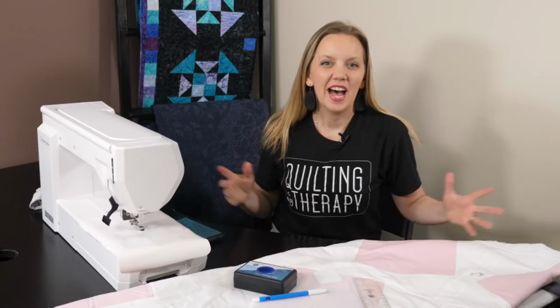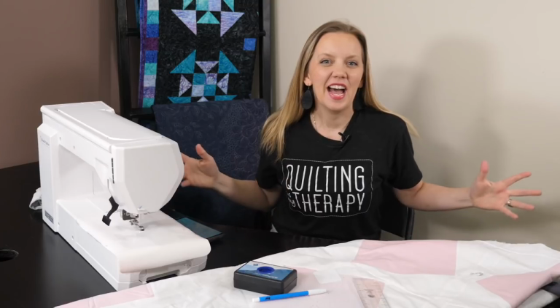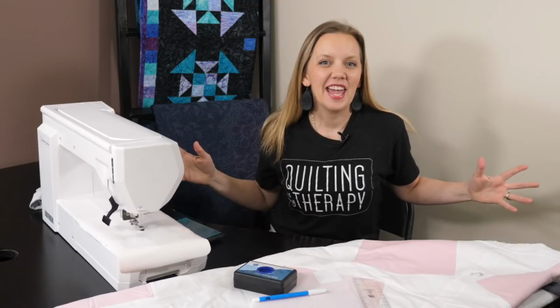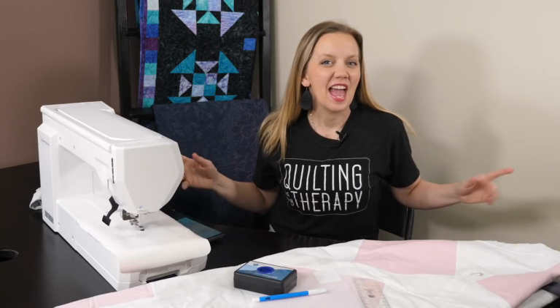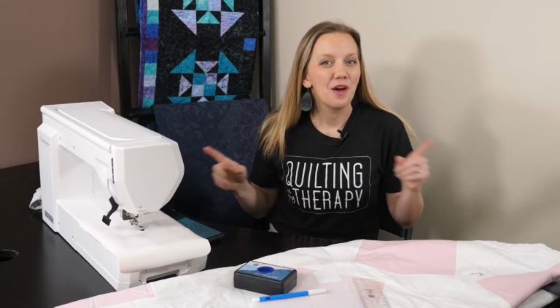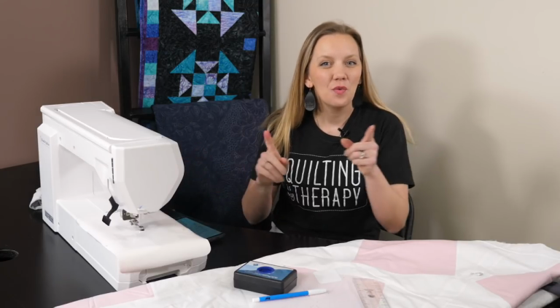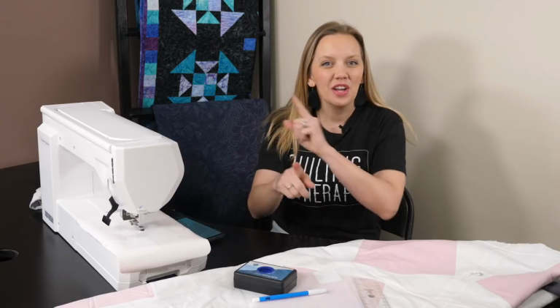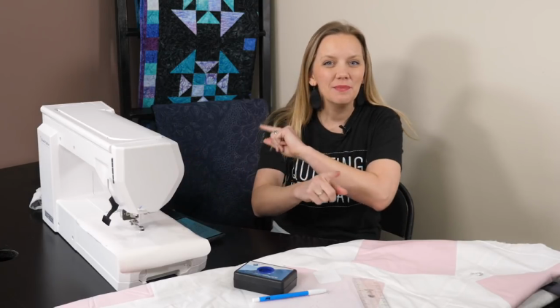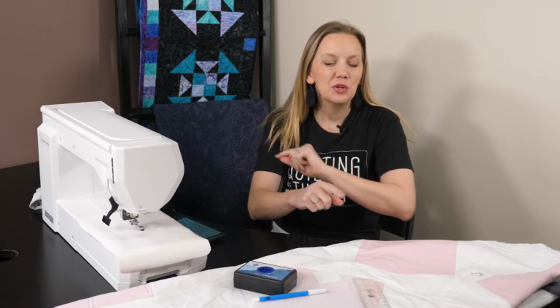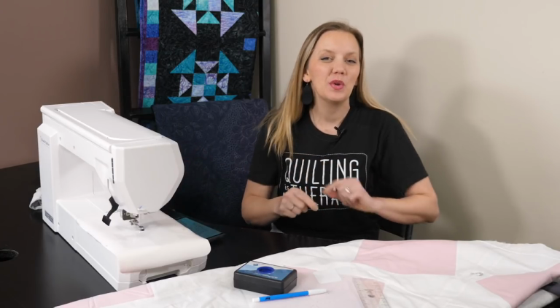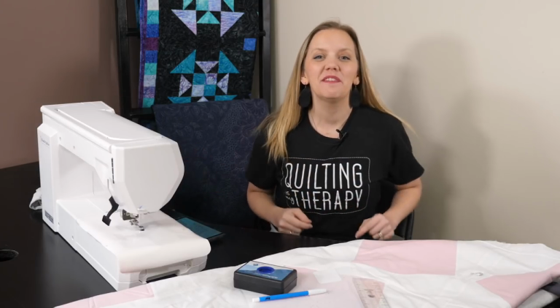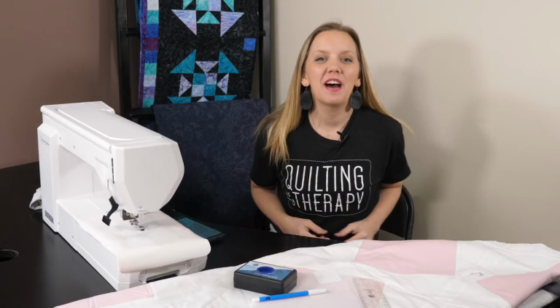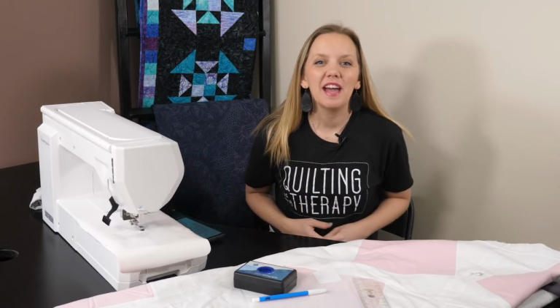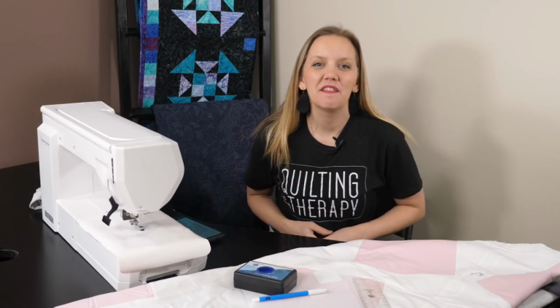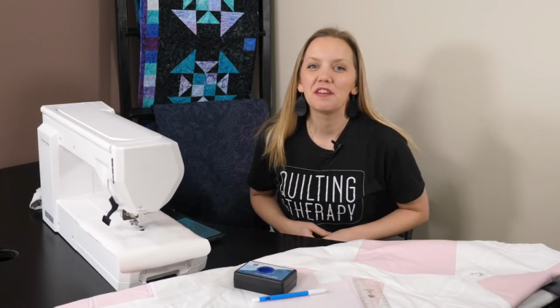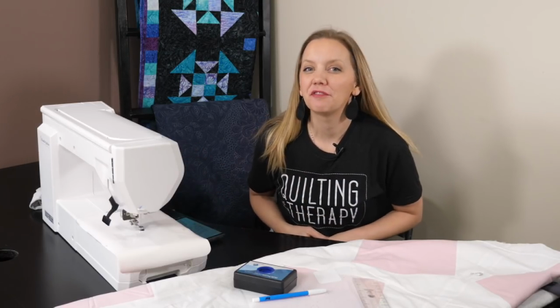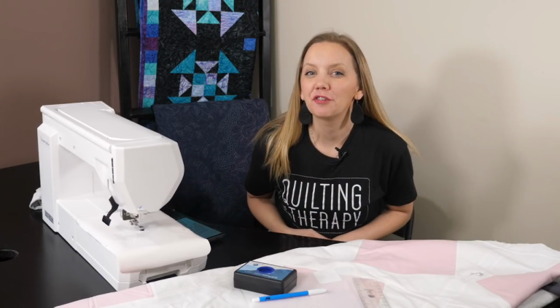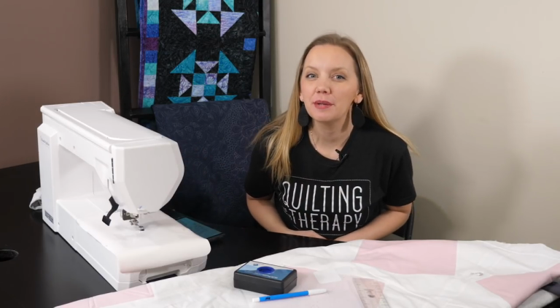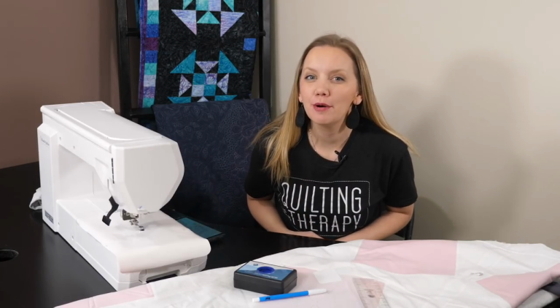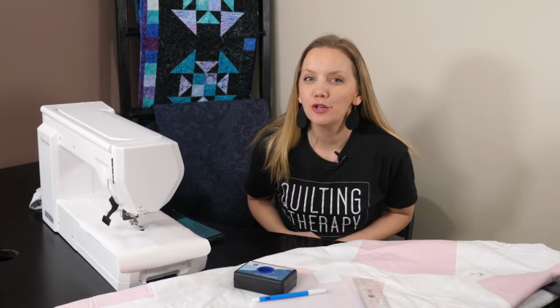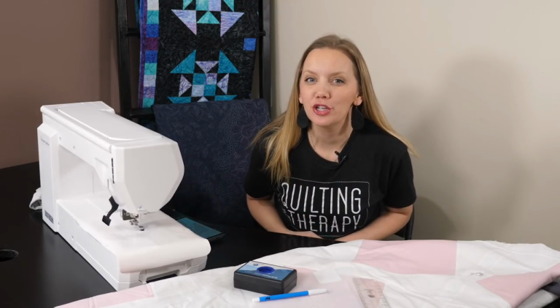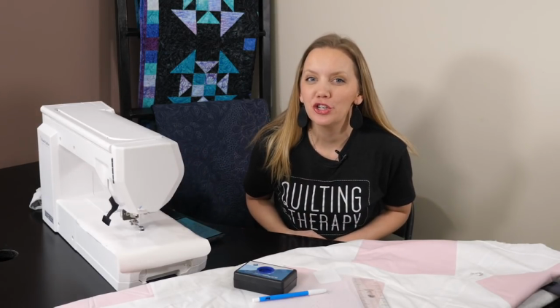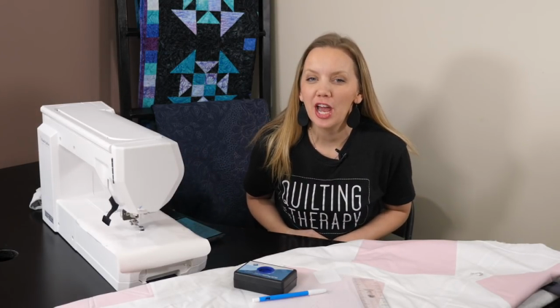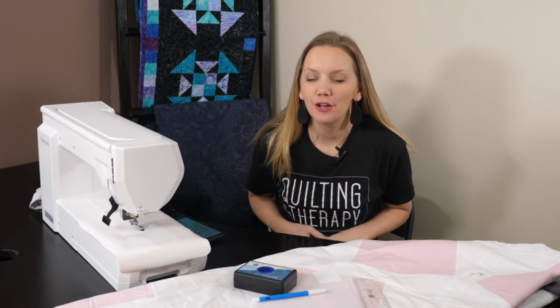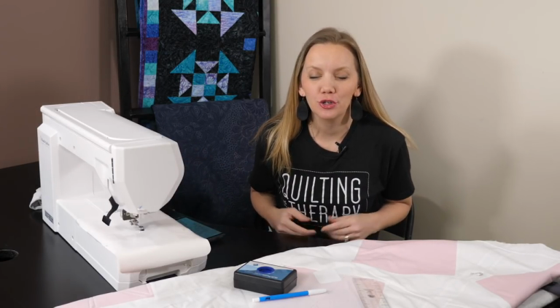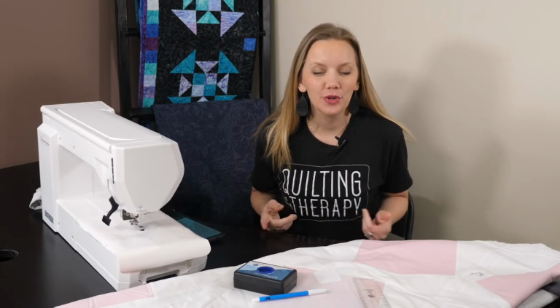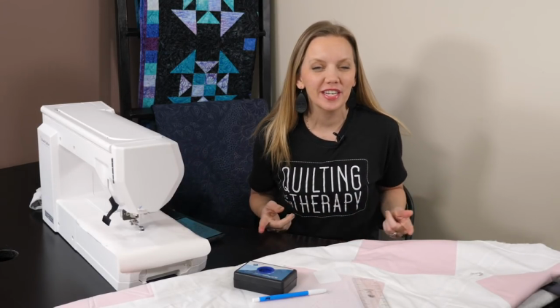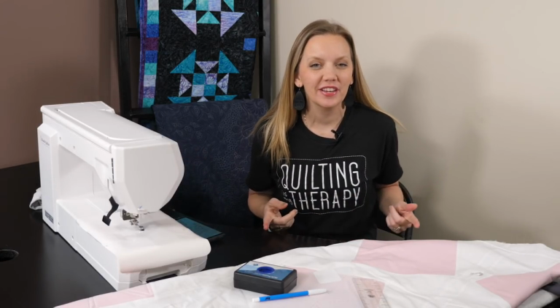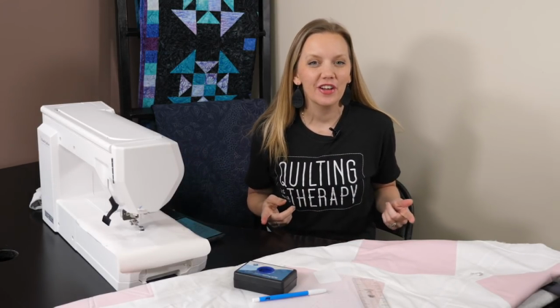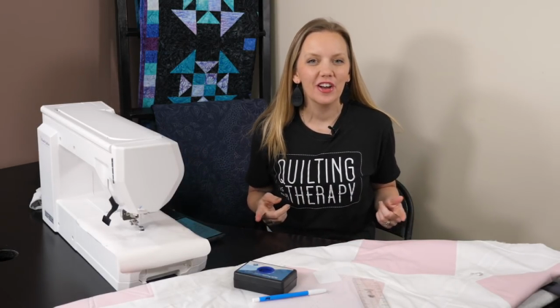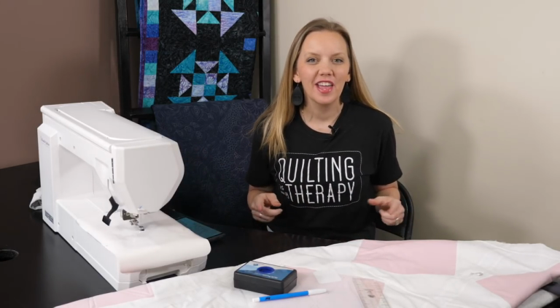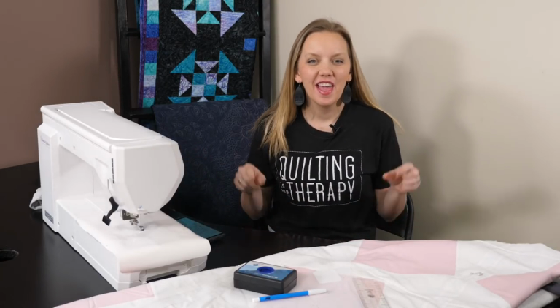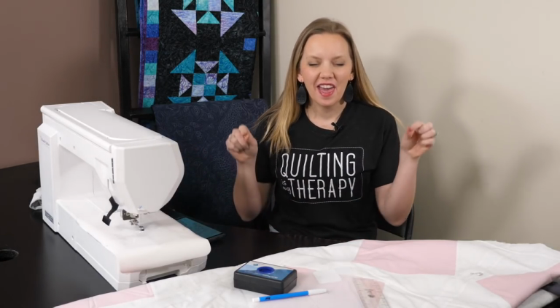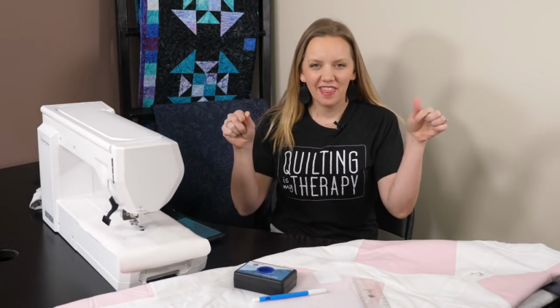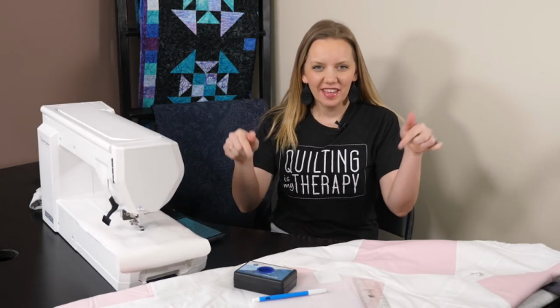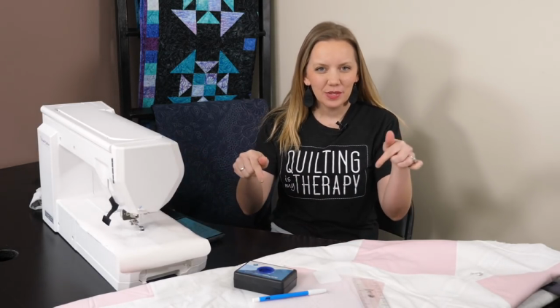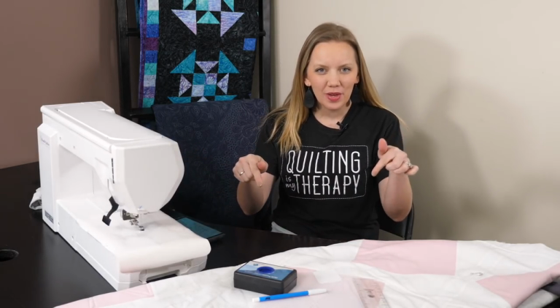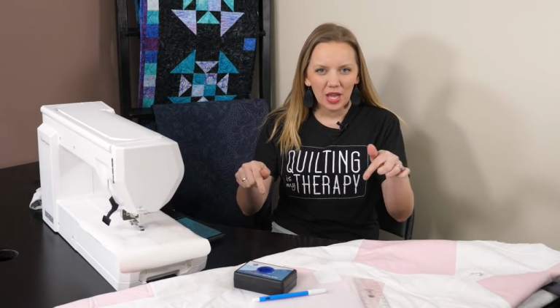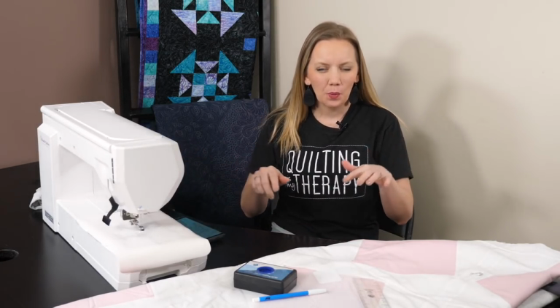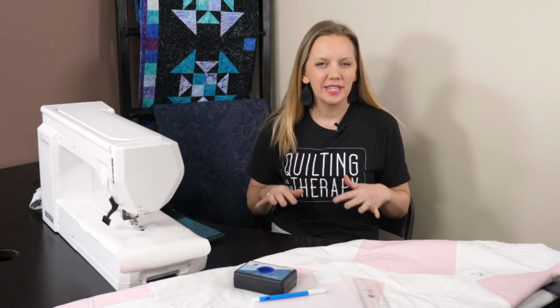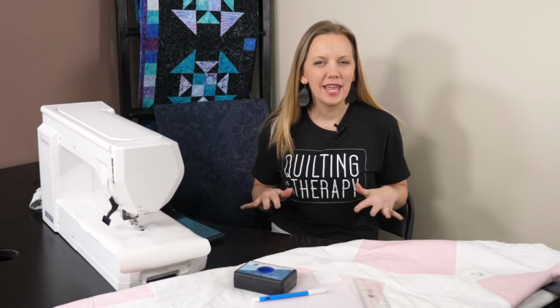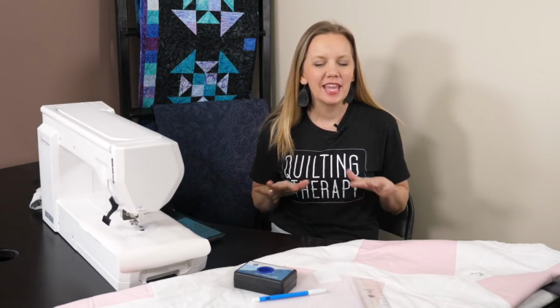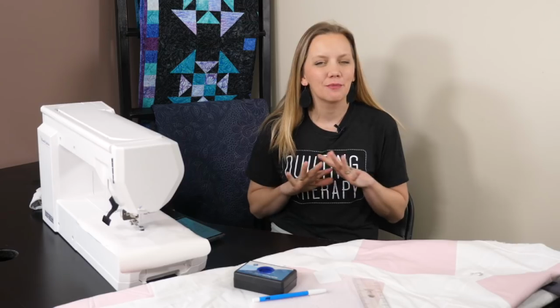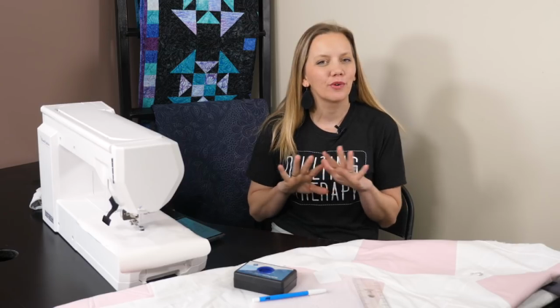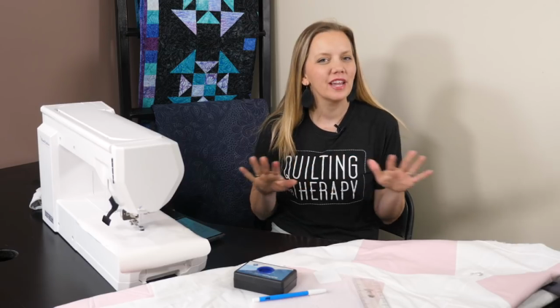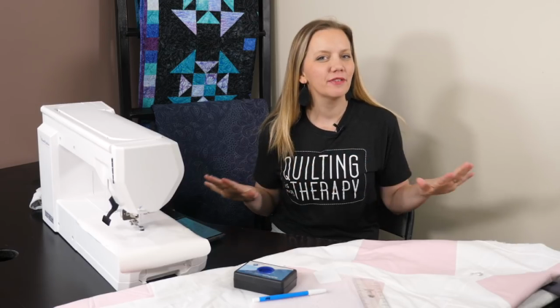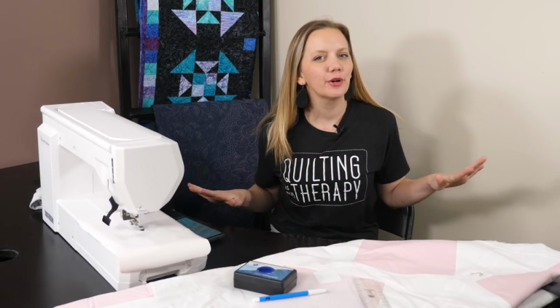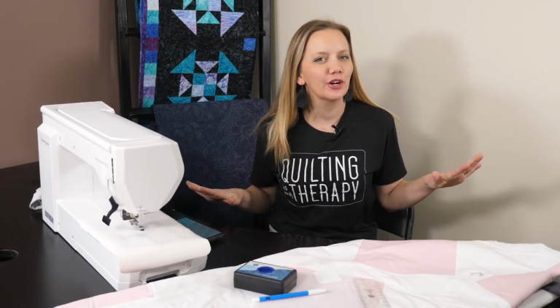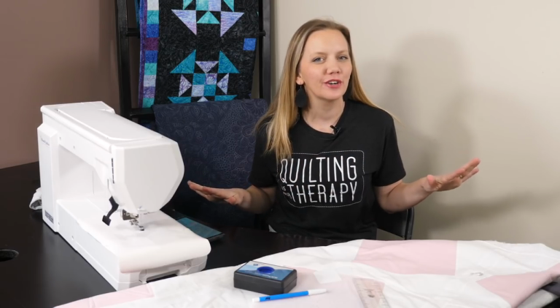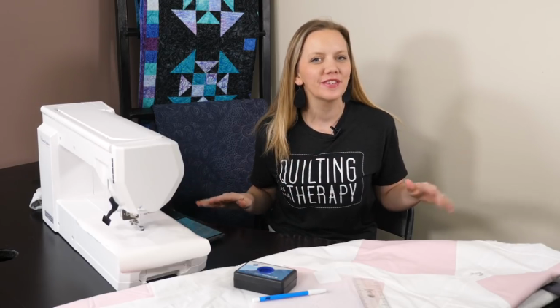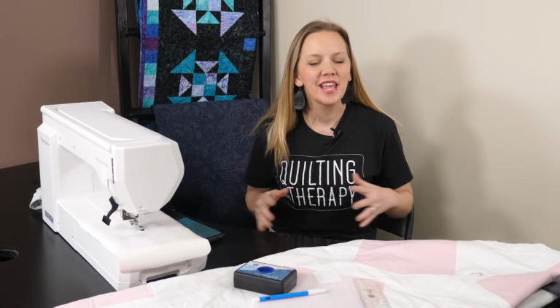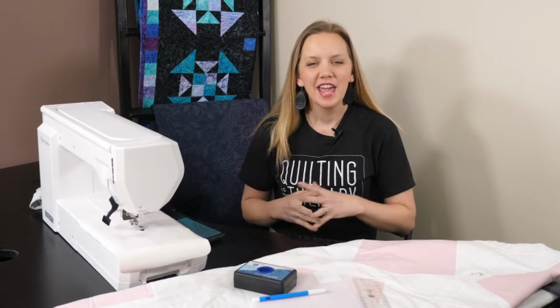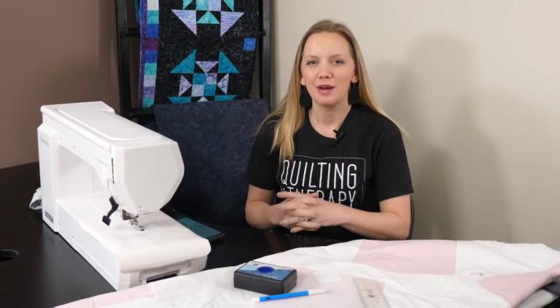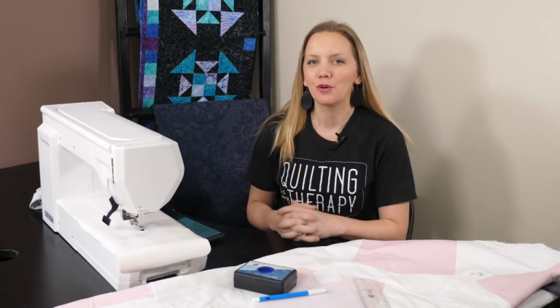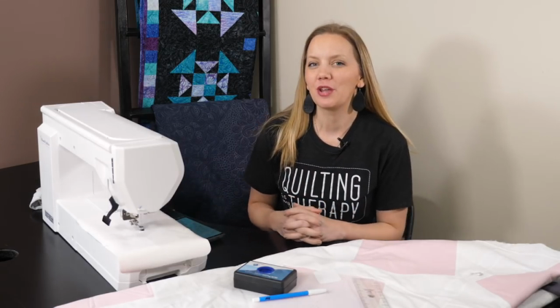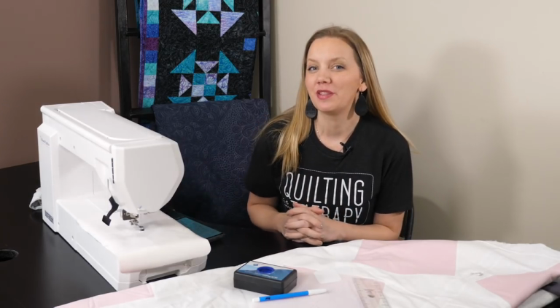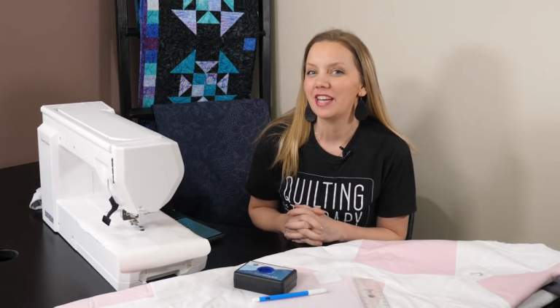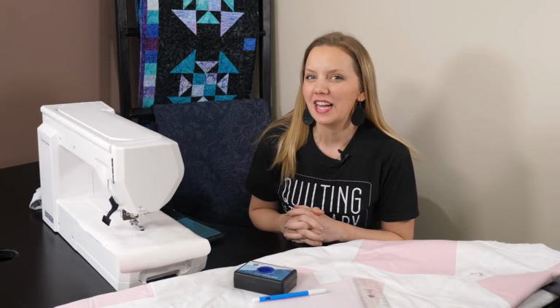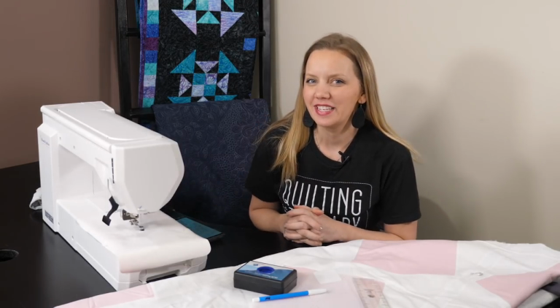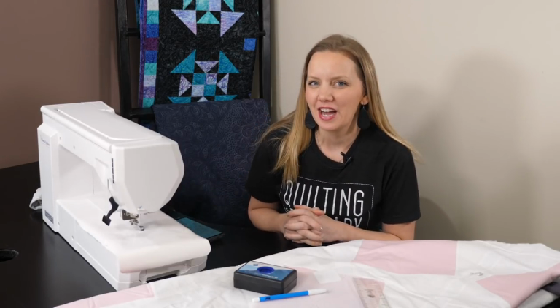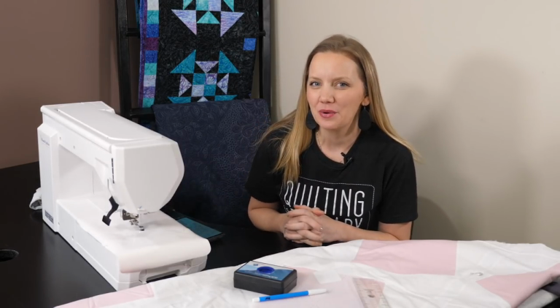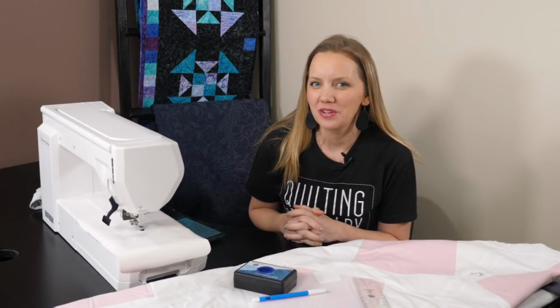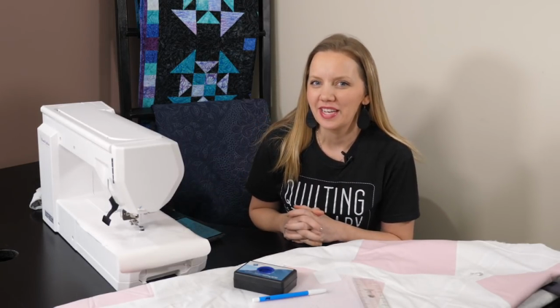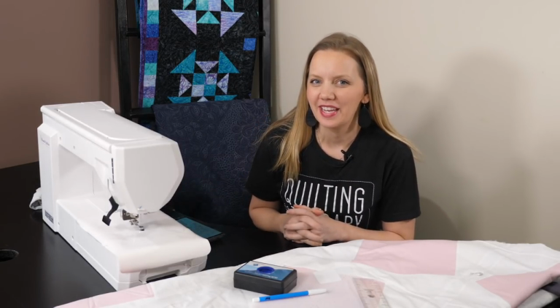Hi! Welcome to week five of the free motion challenge quilting along. This week we're taking a break from curves and working with dot-to-dot quilting.